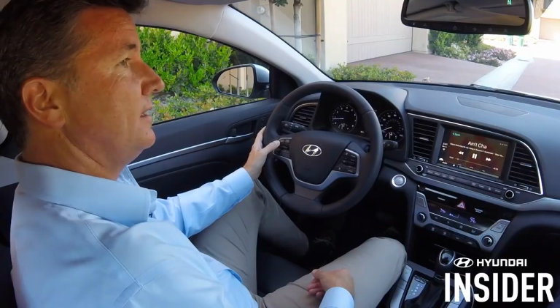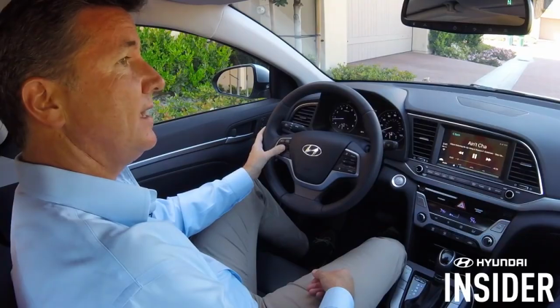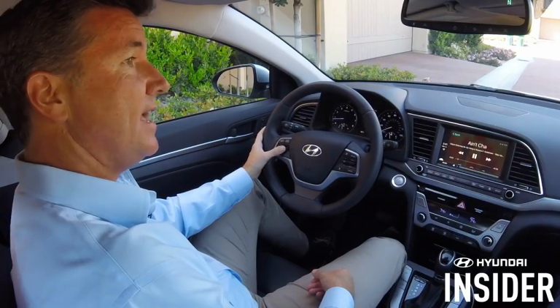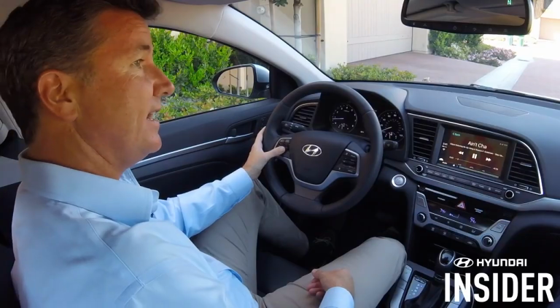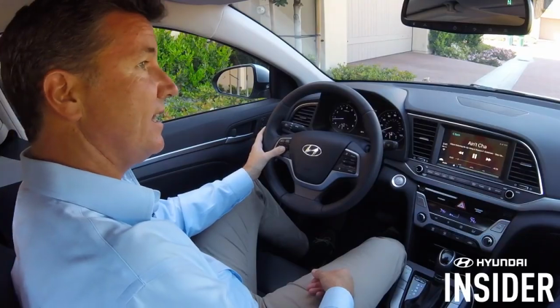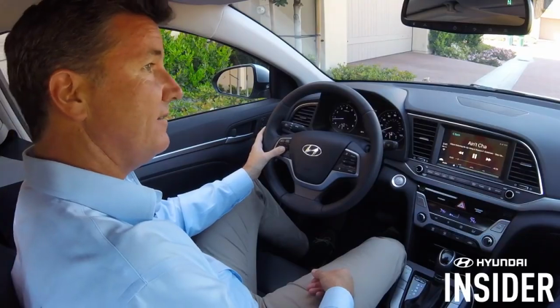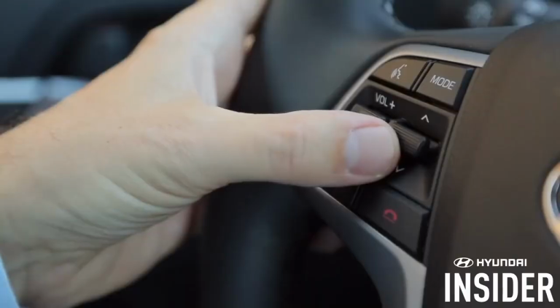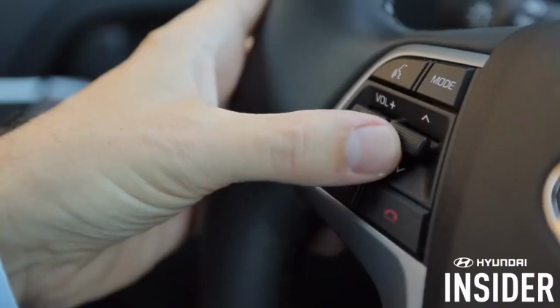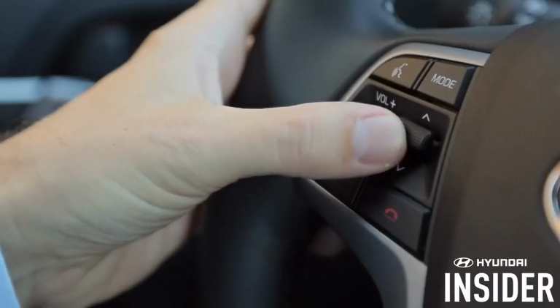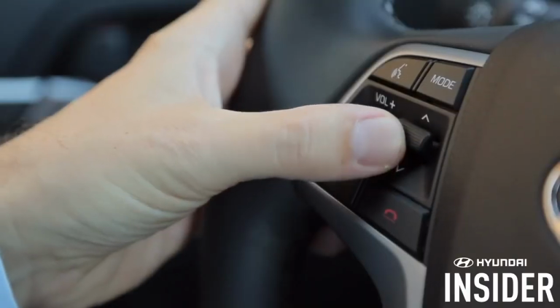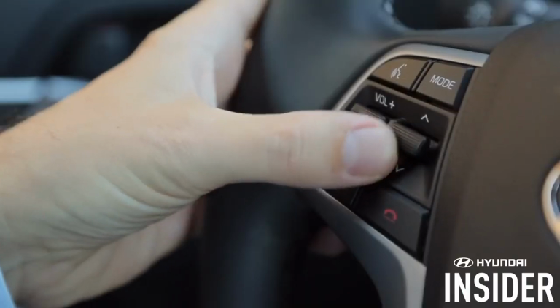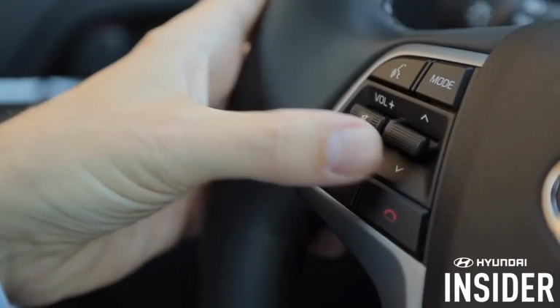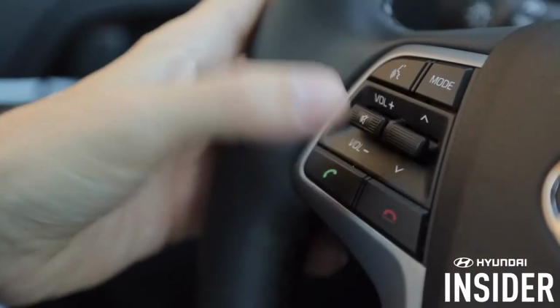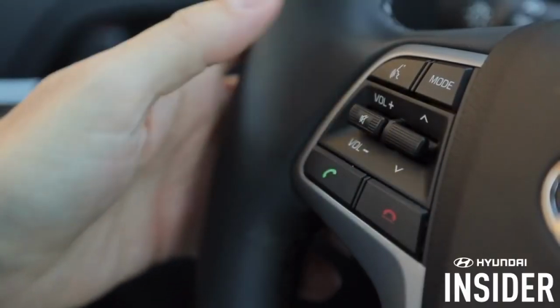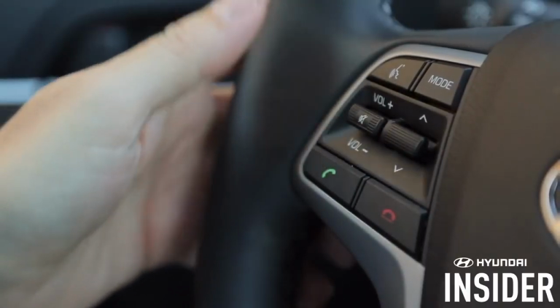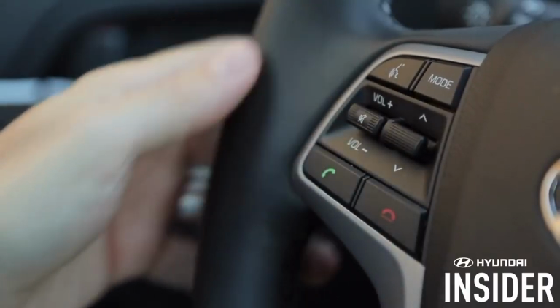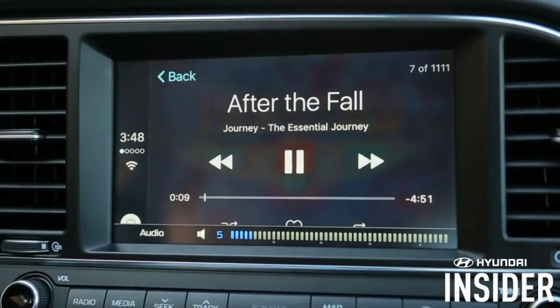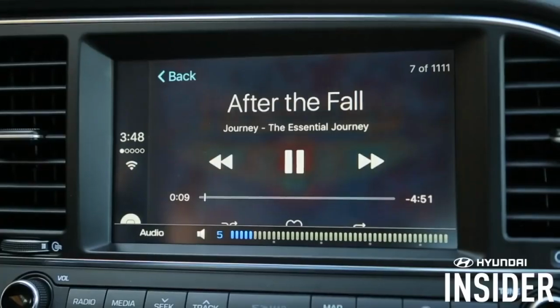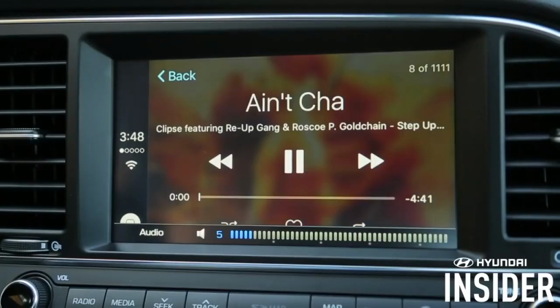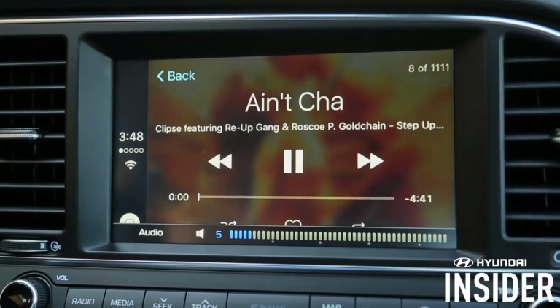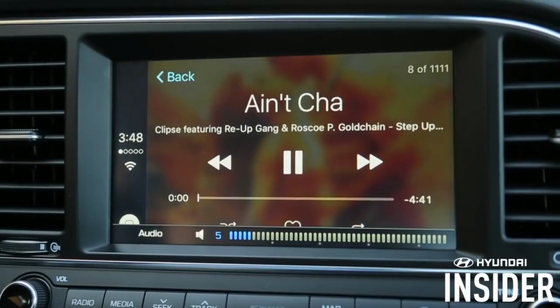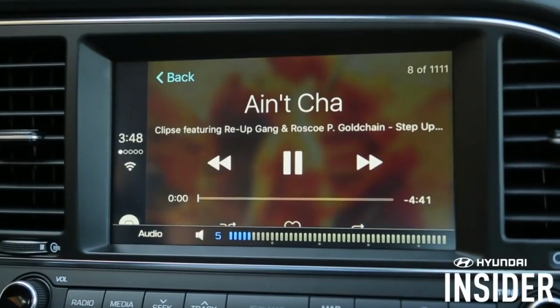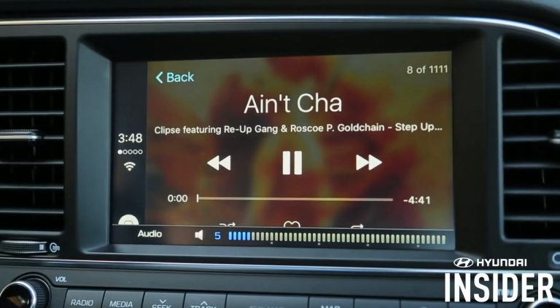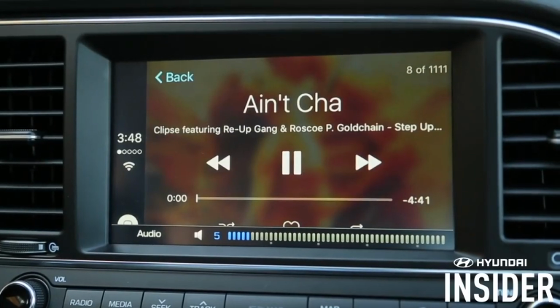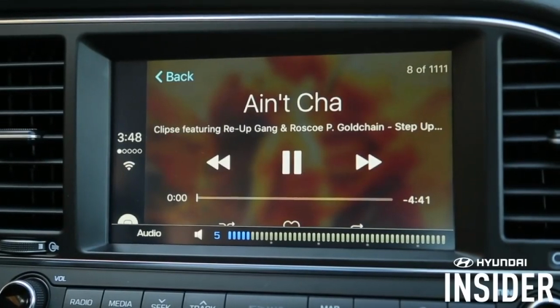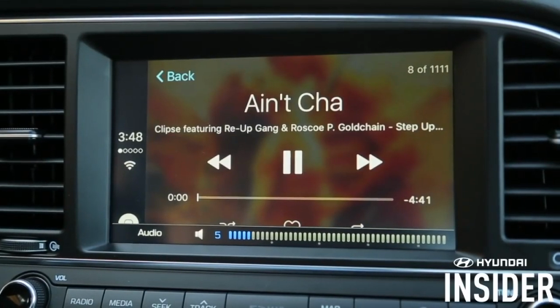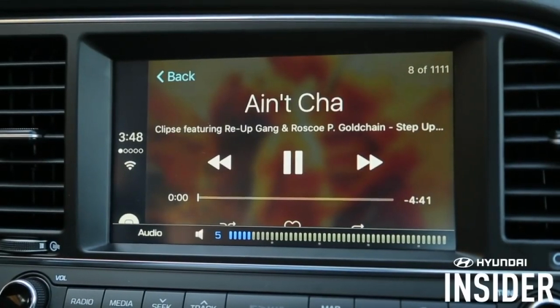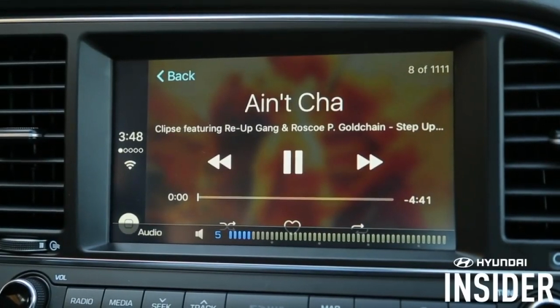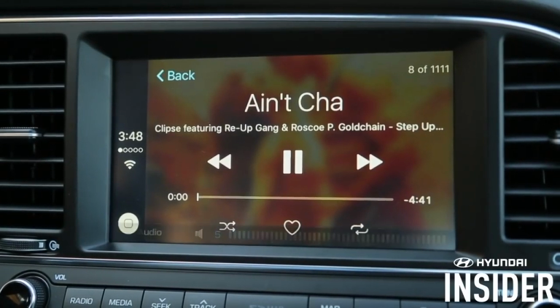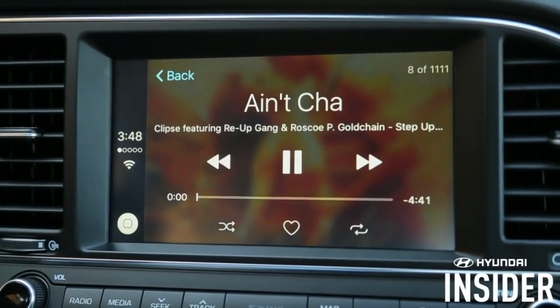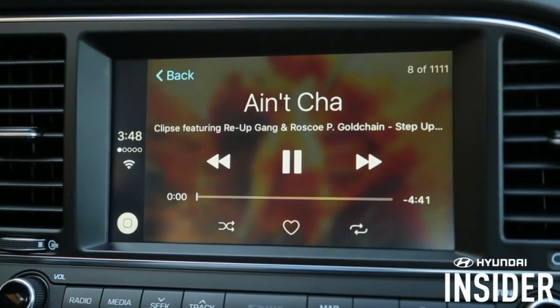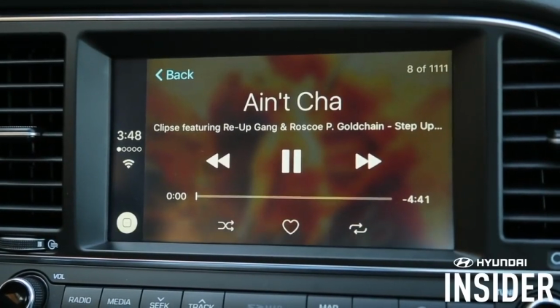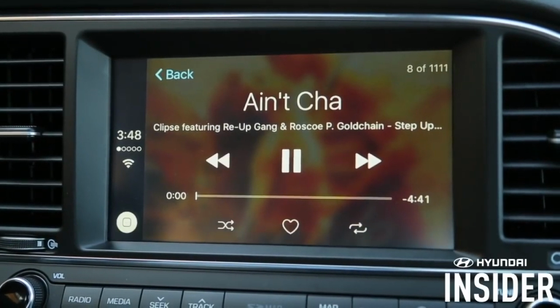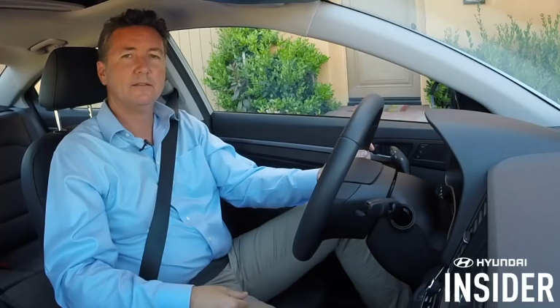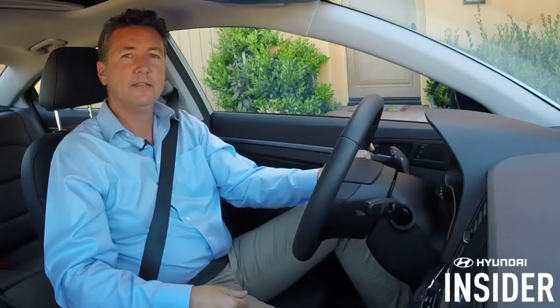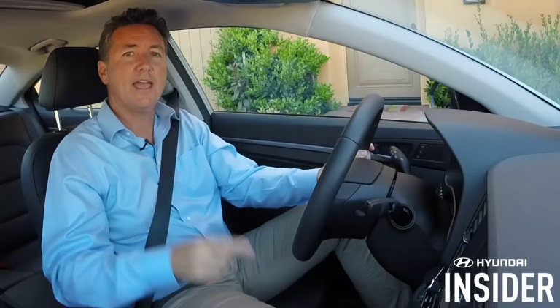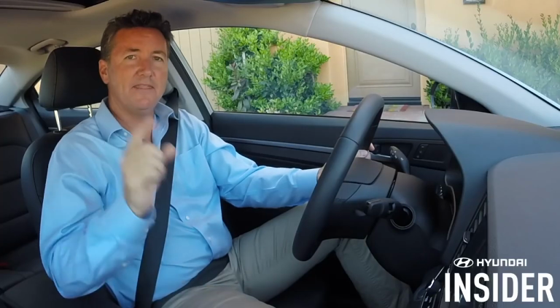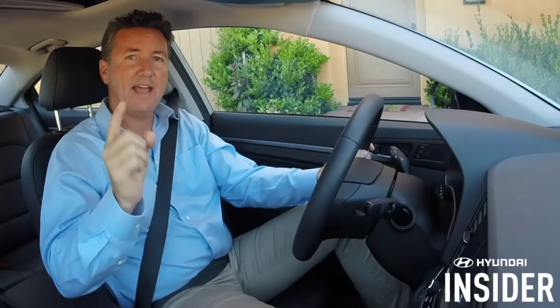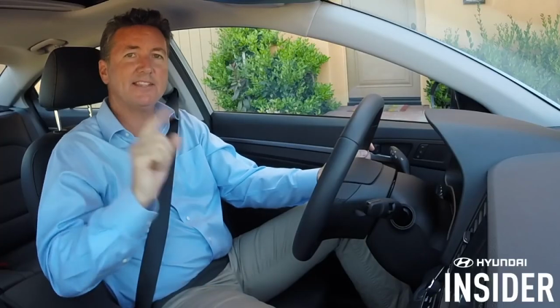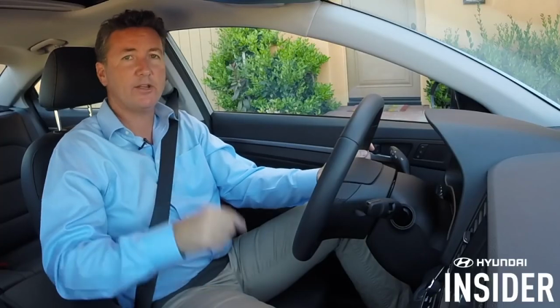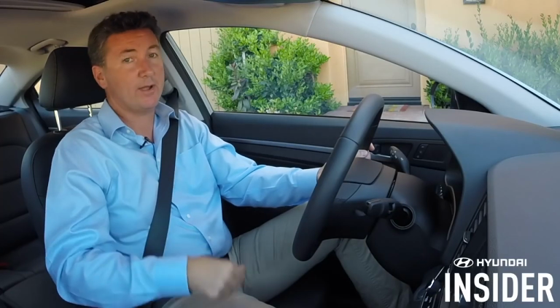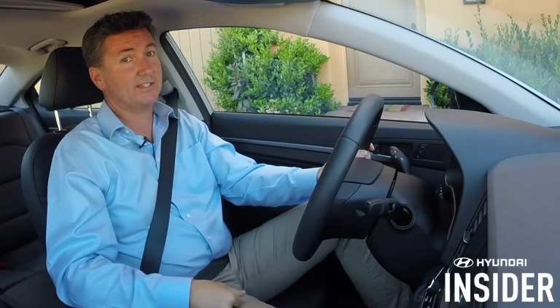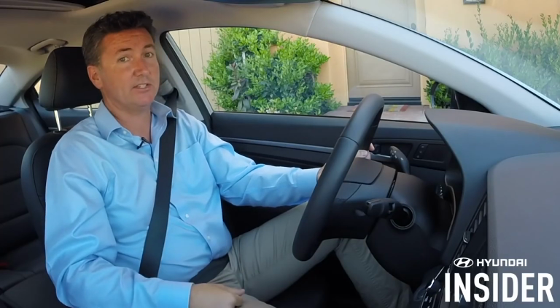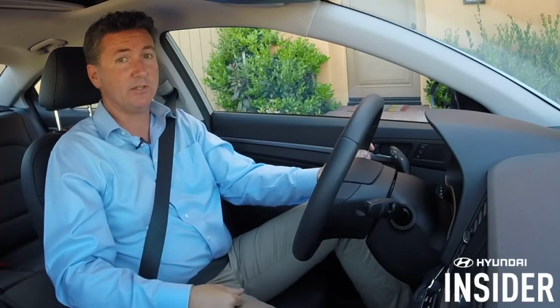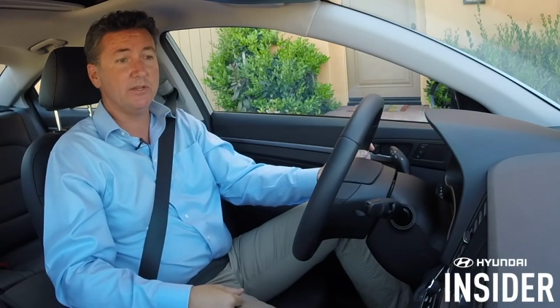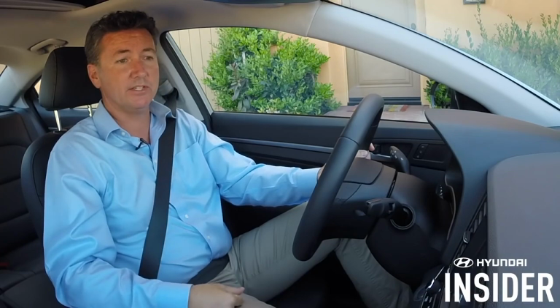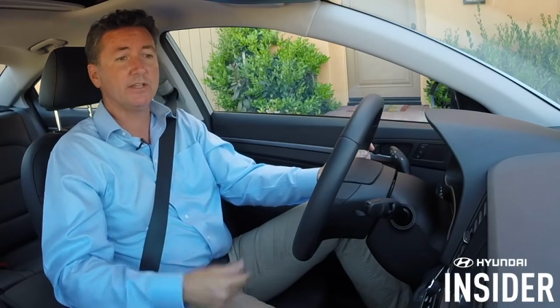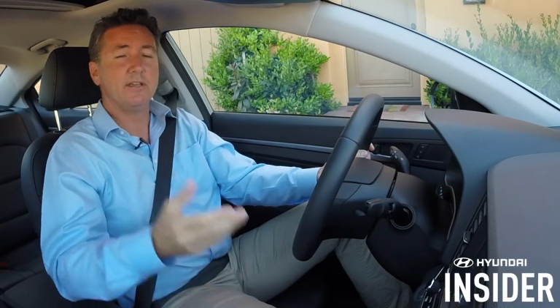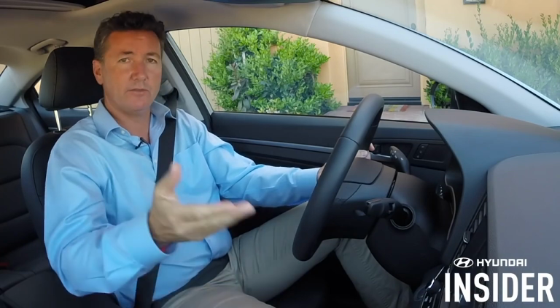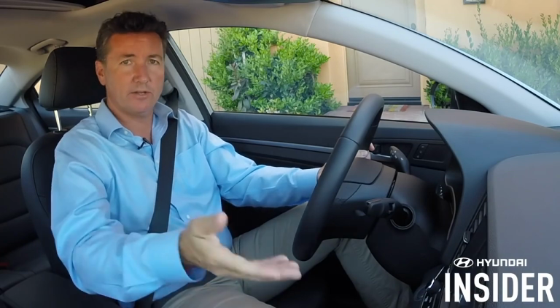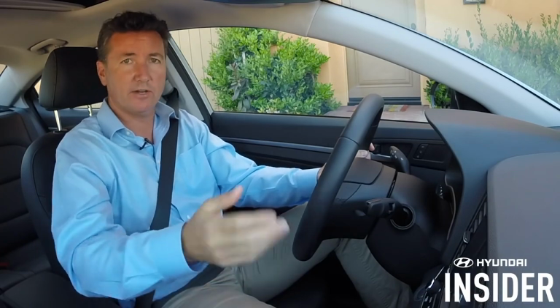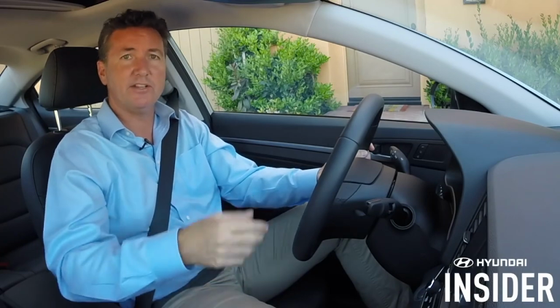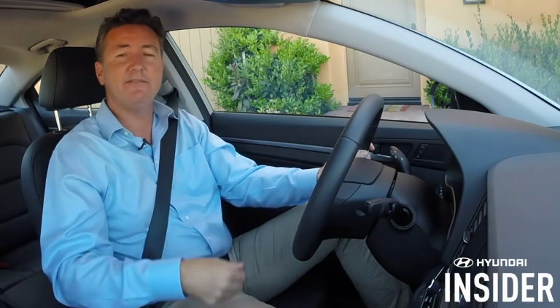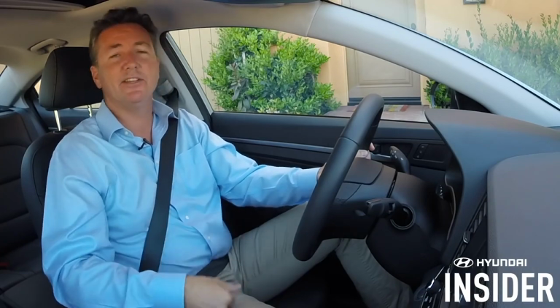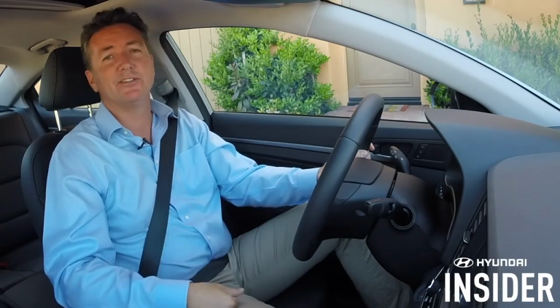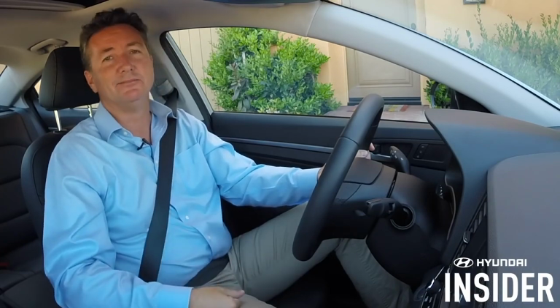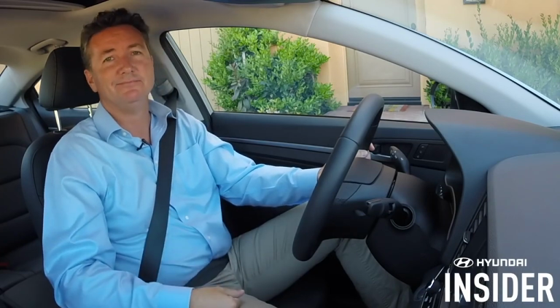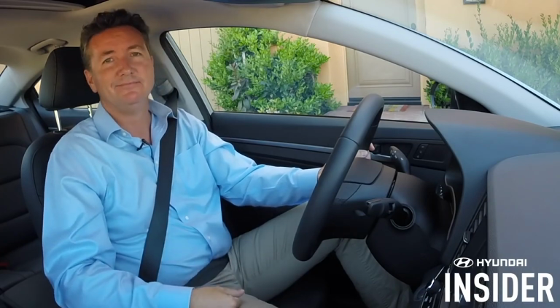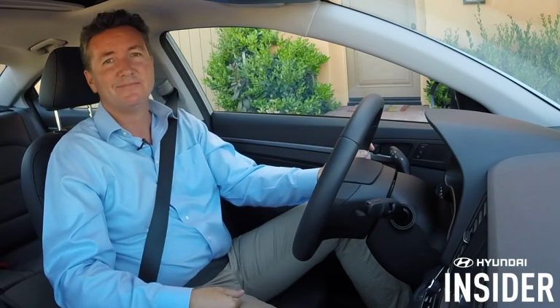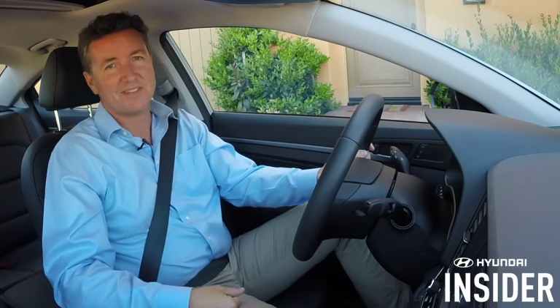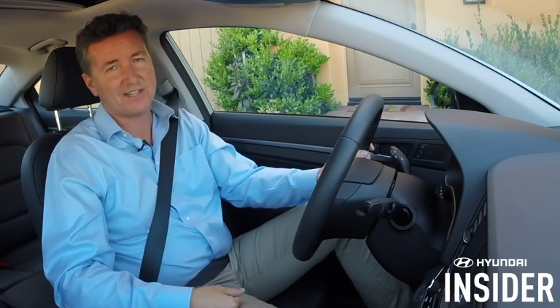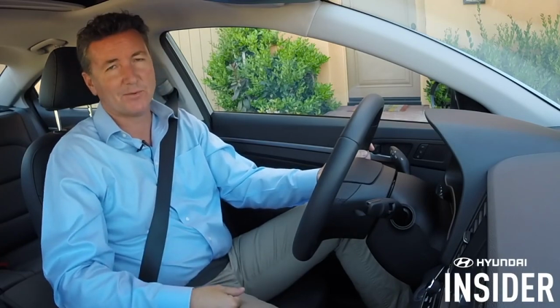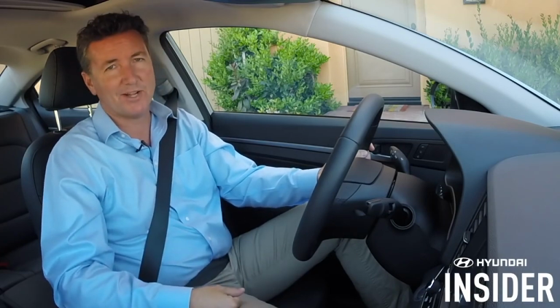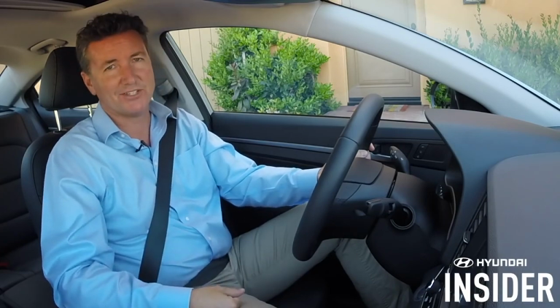And I can advance a song. And that's how you access your music through your Hyundai vehicle. Thanks for watching.